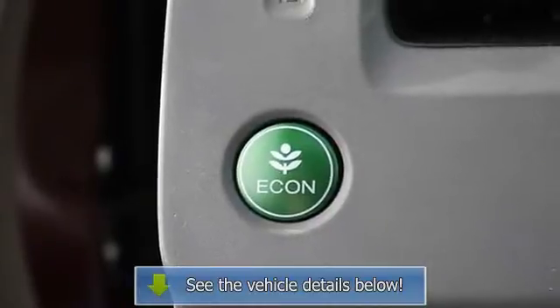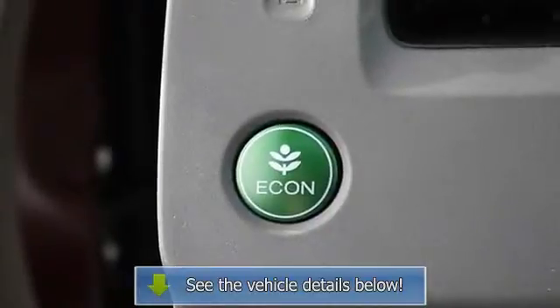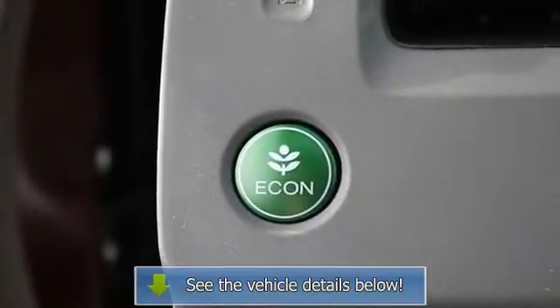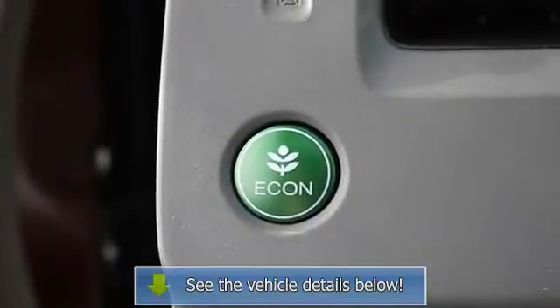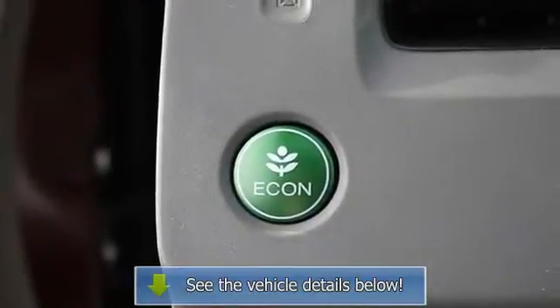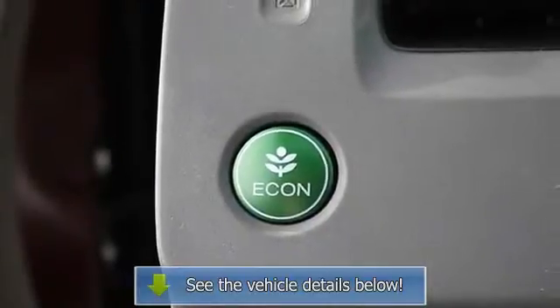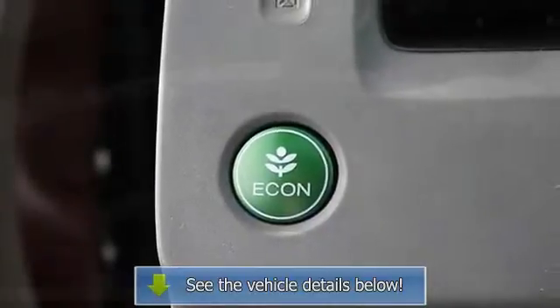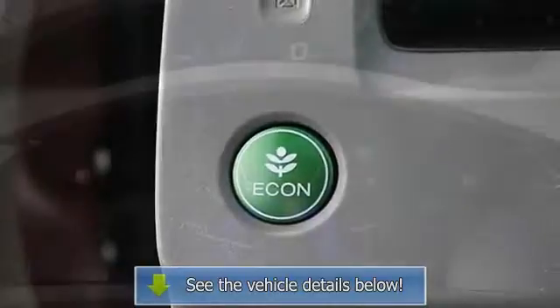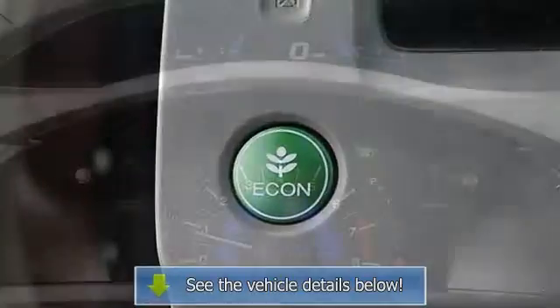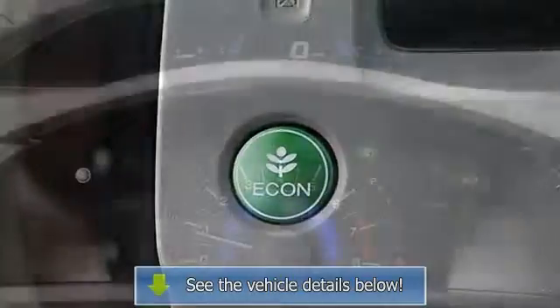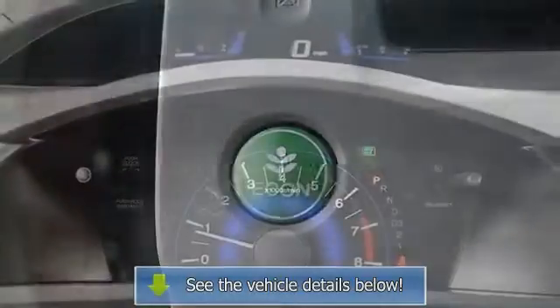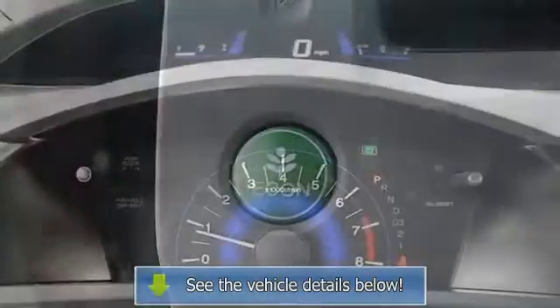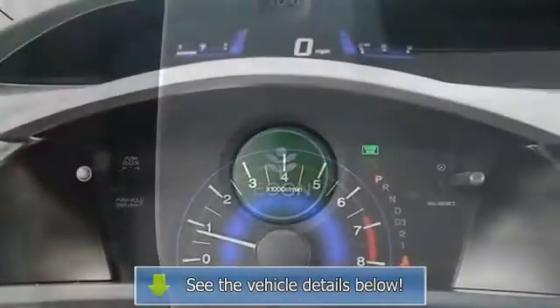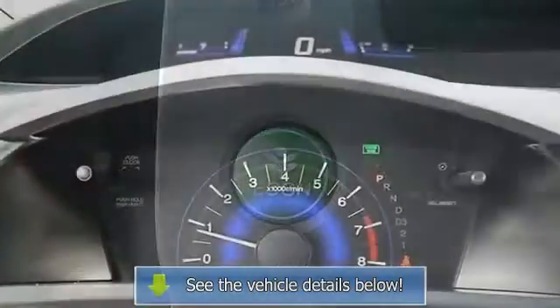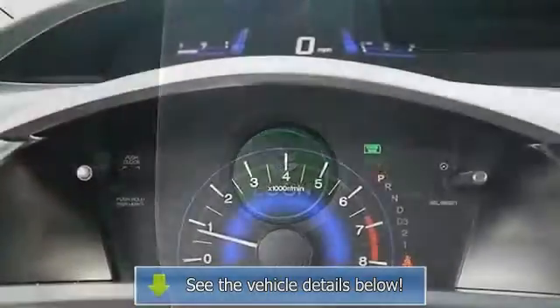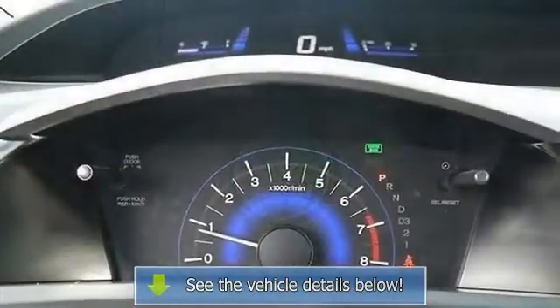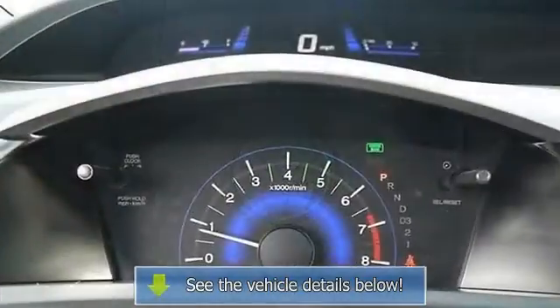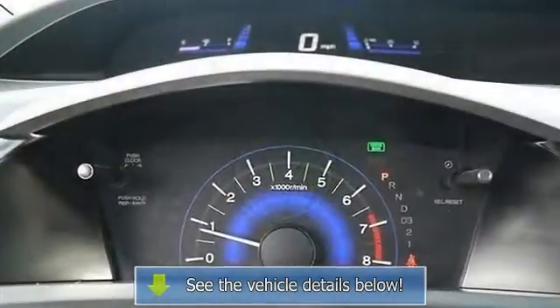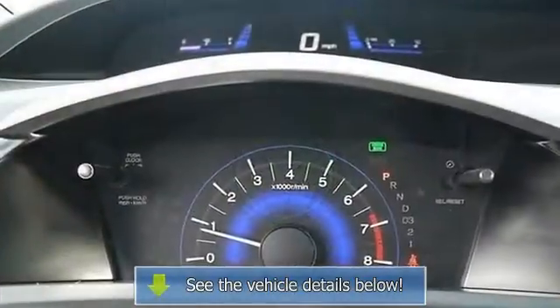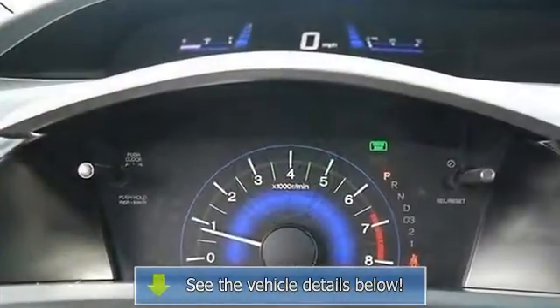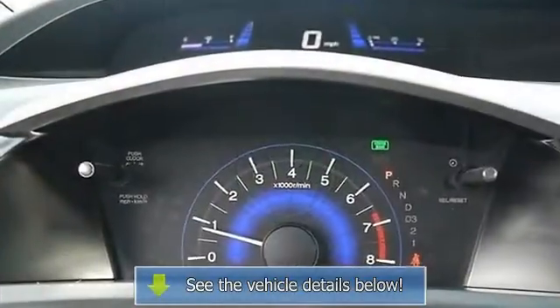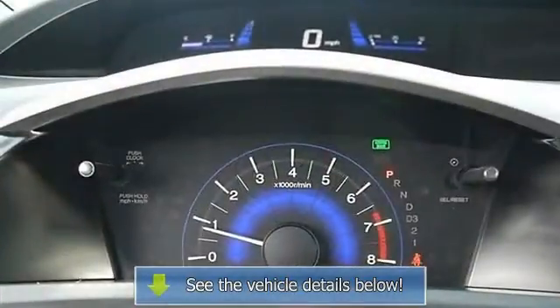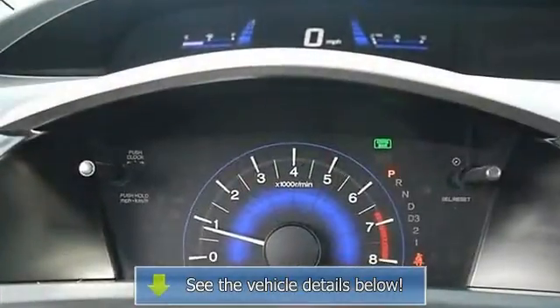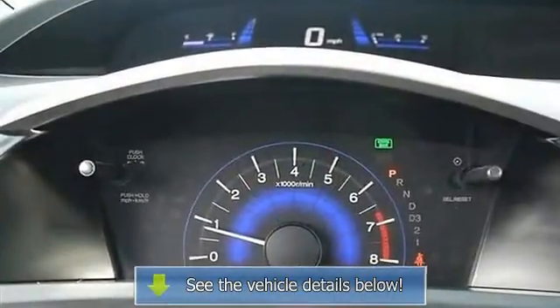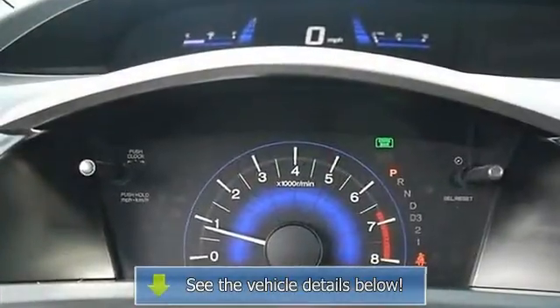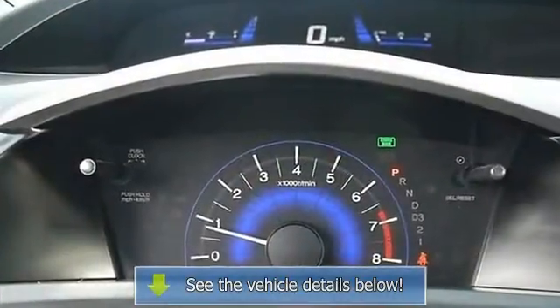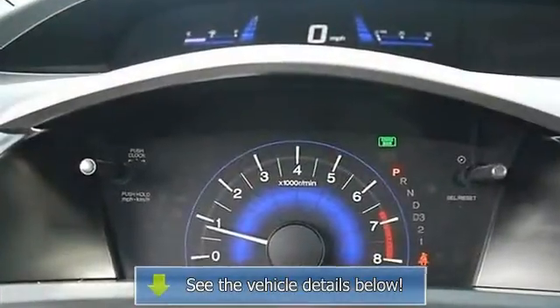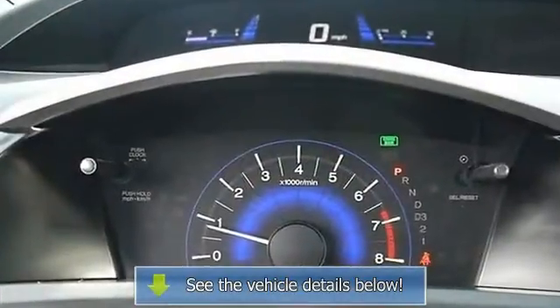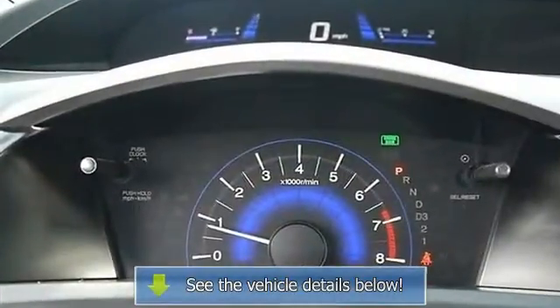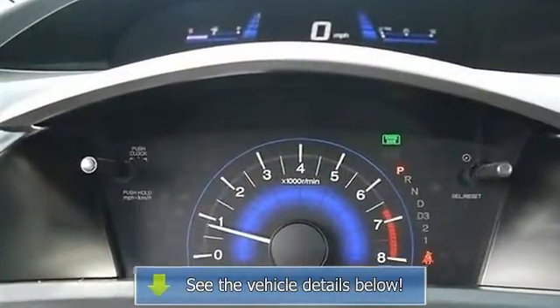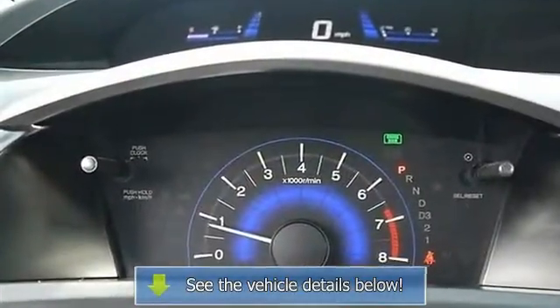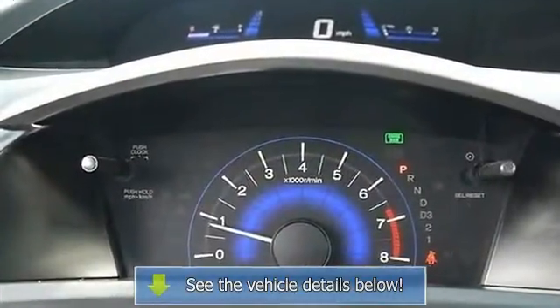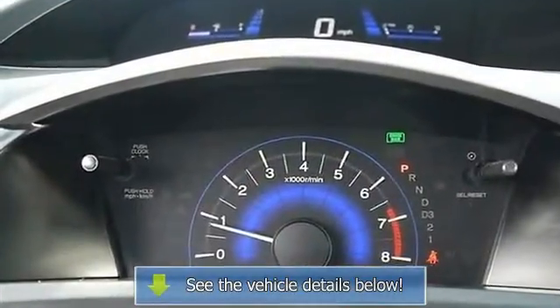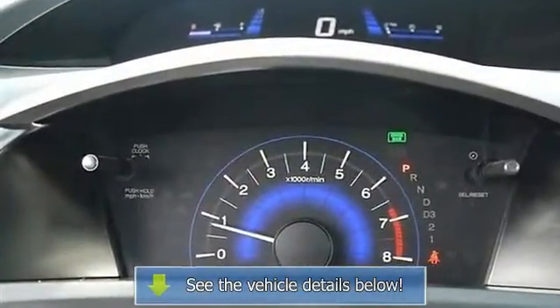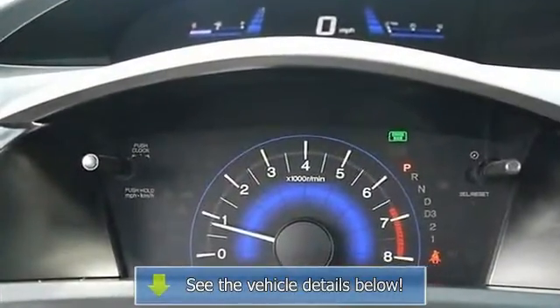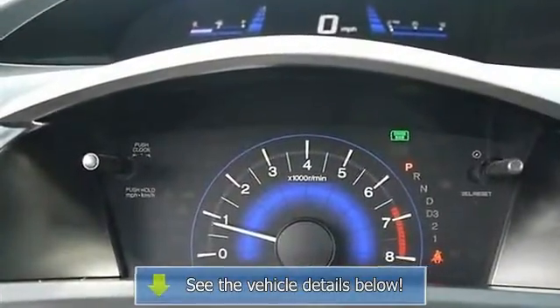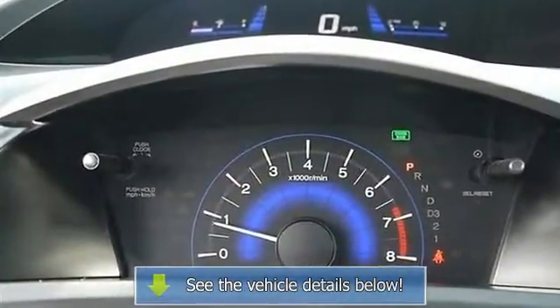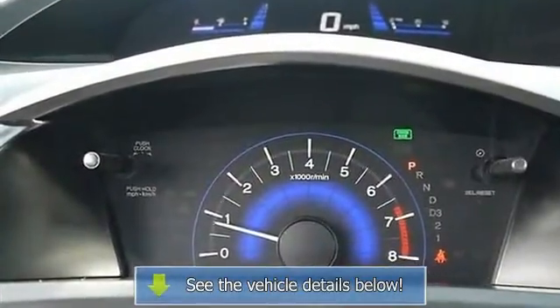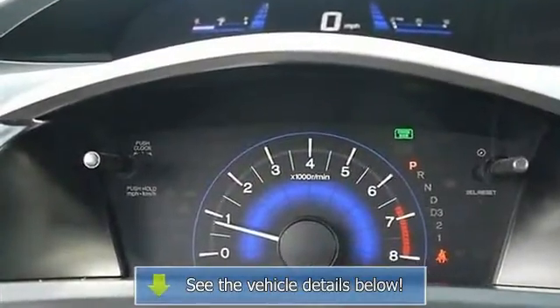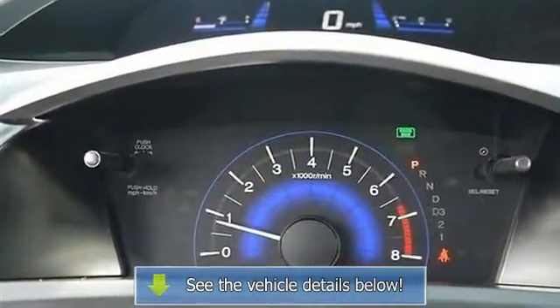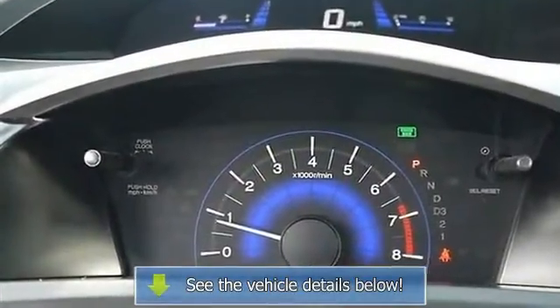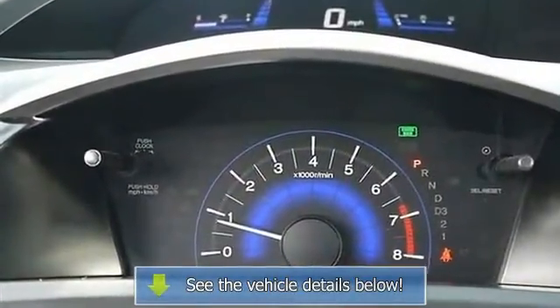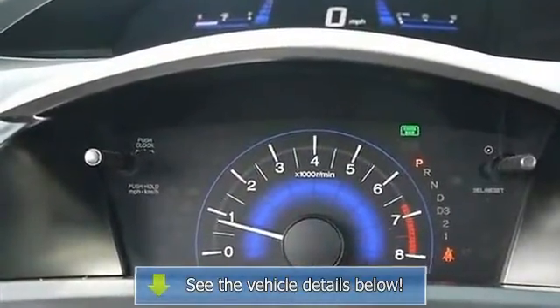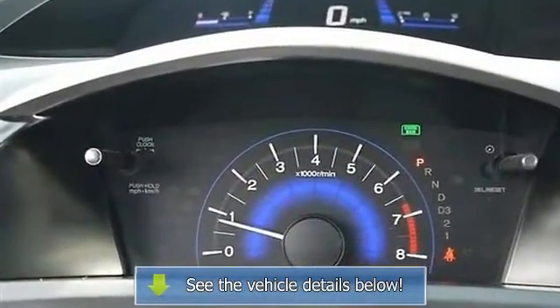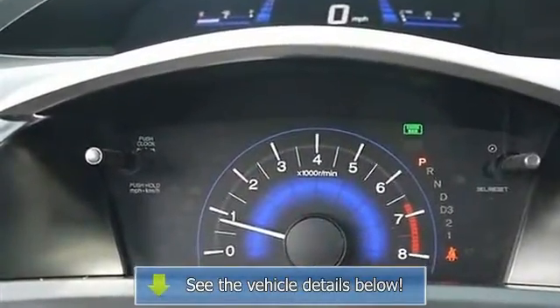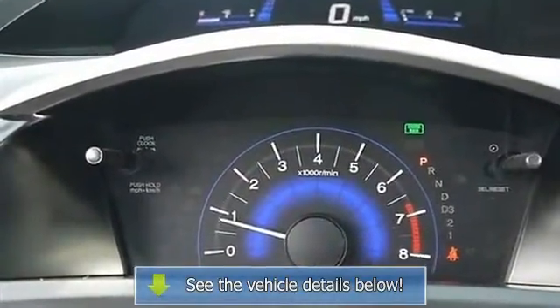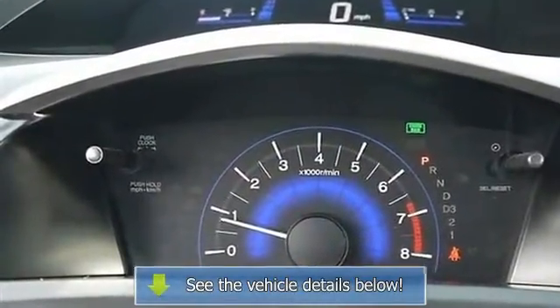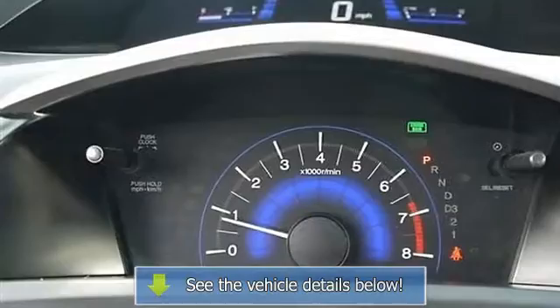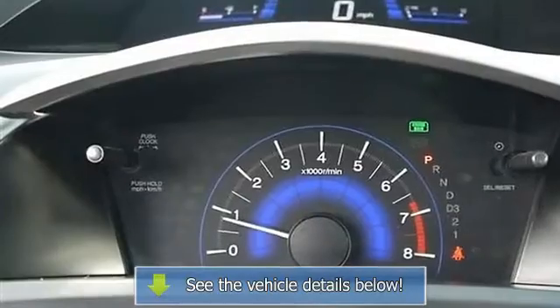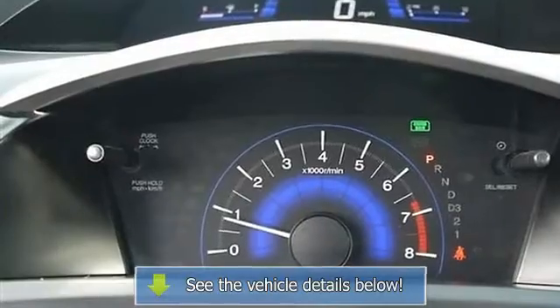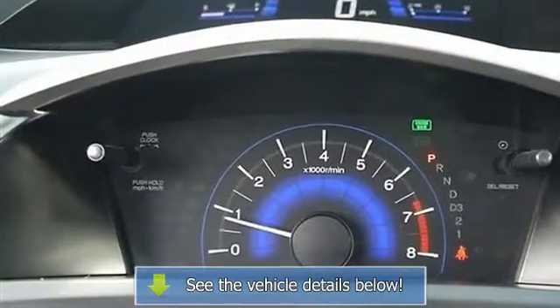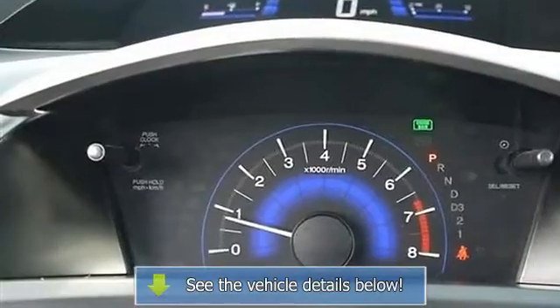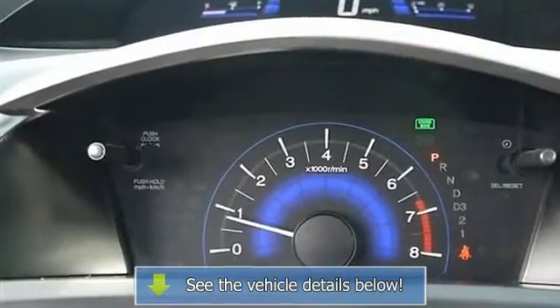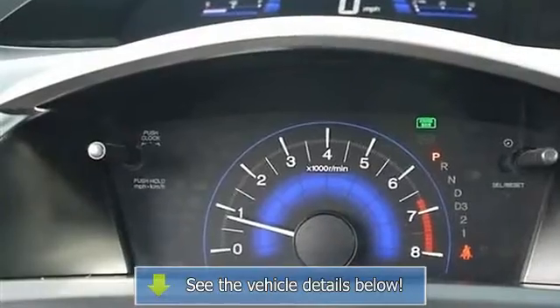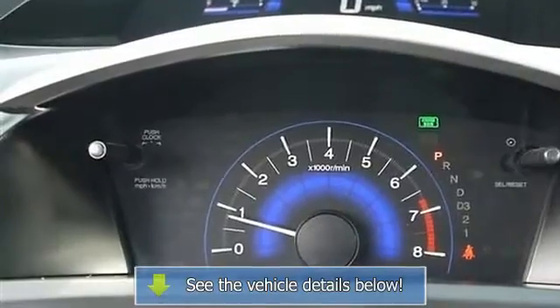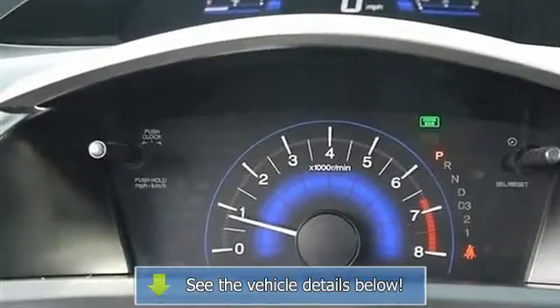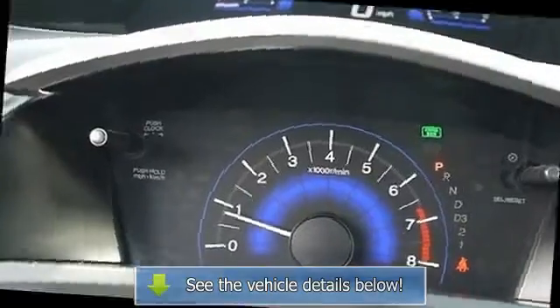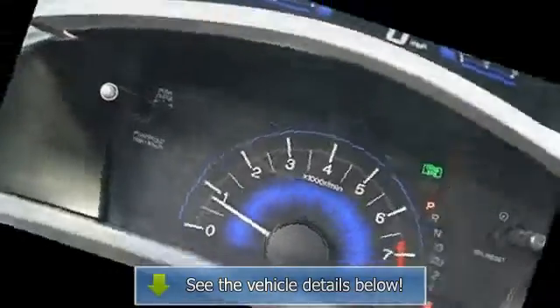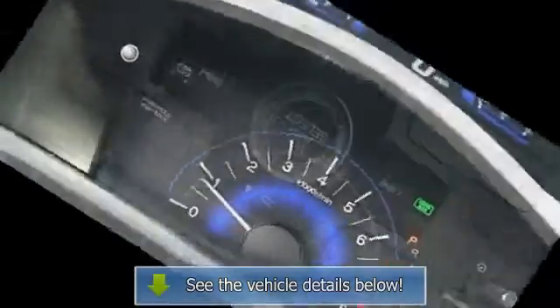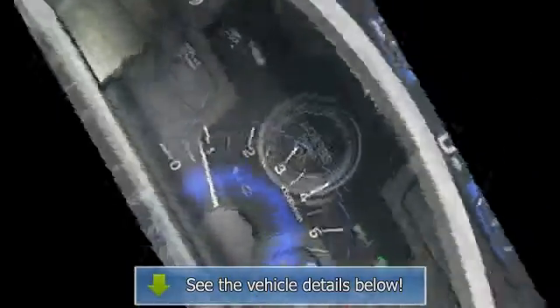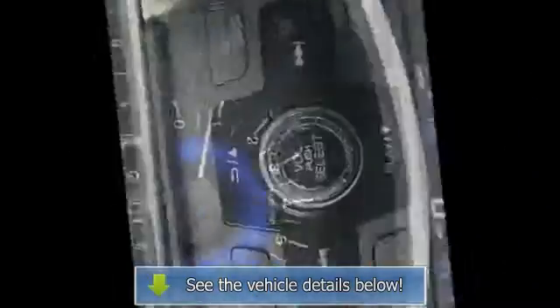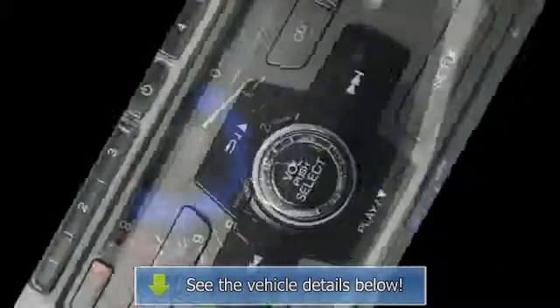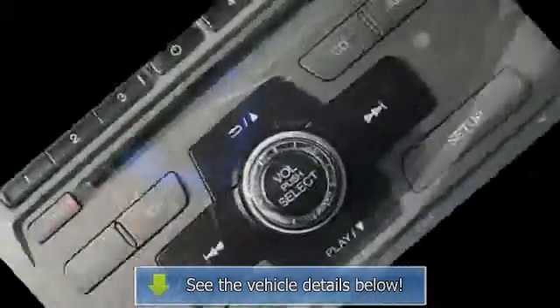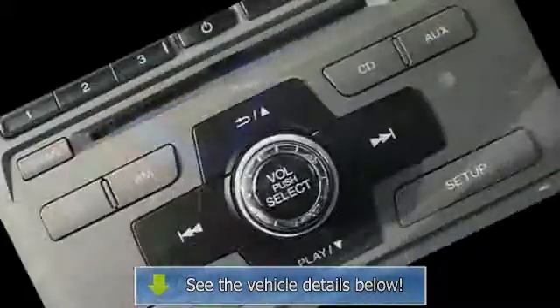Security system, engine immobilizer, A/C, rear defrost, power outlet, driver vanity mirror.